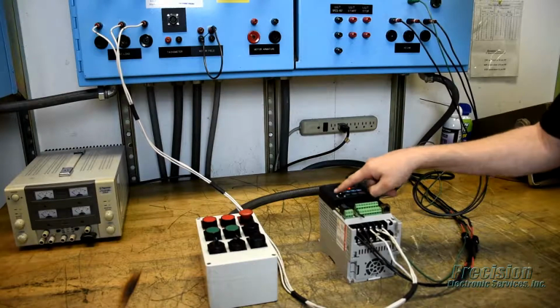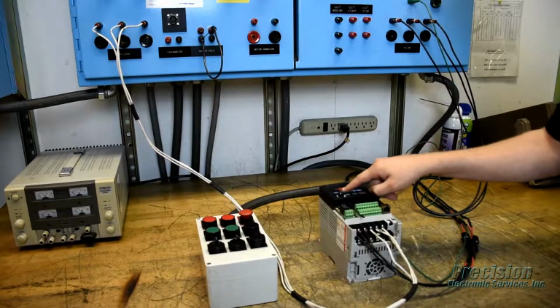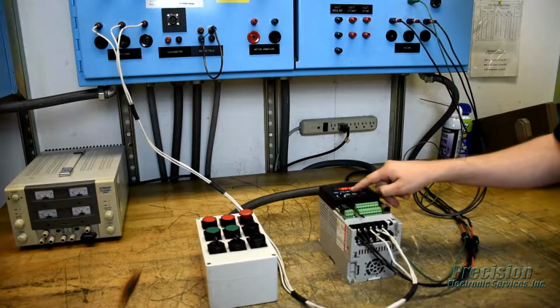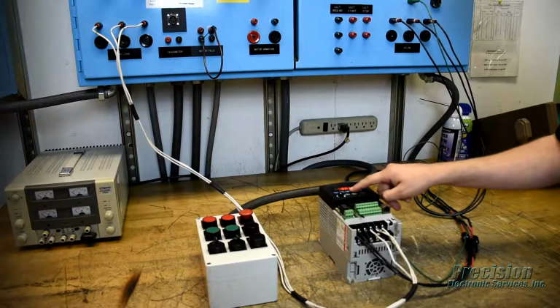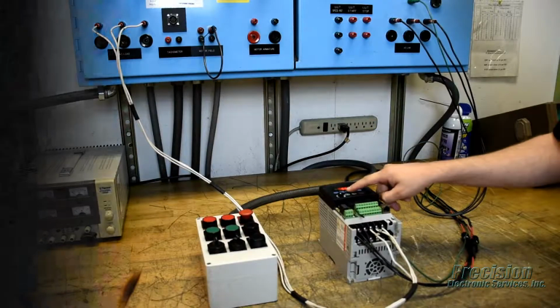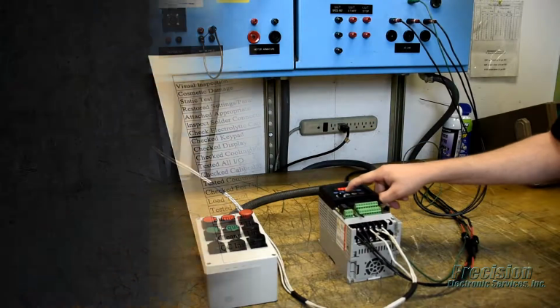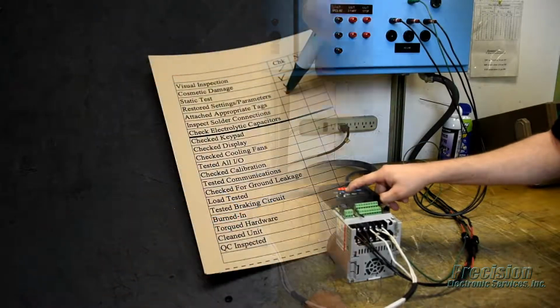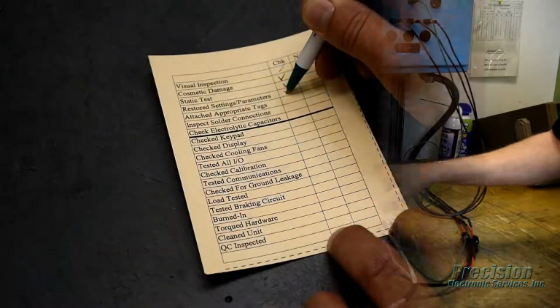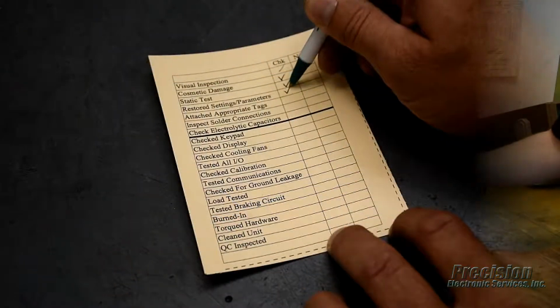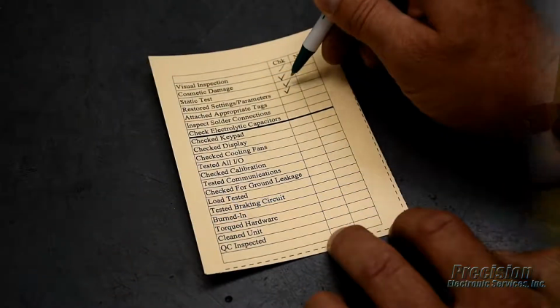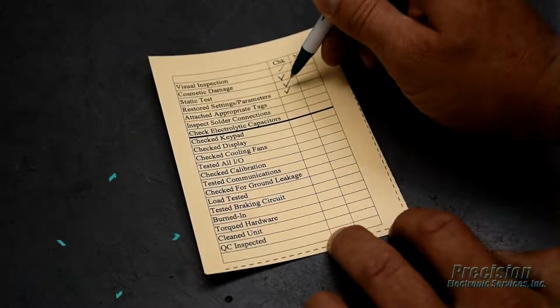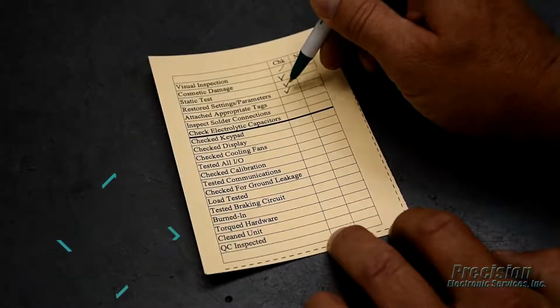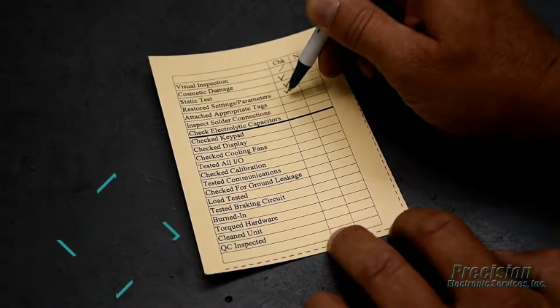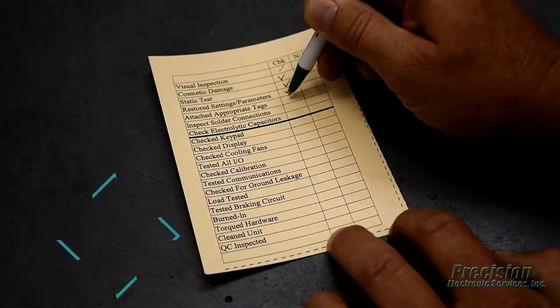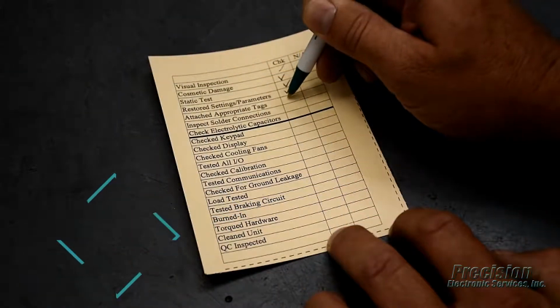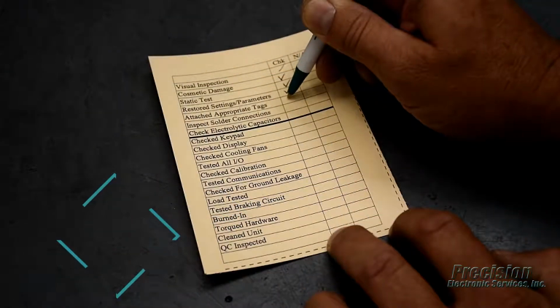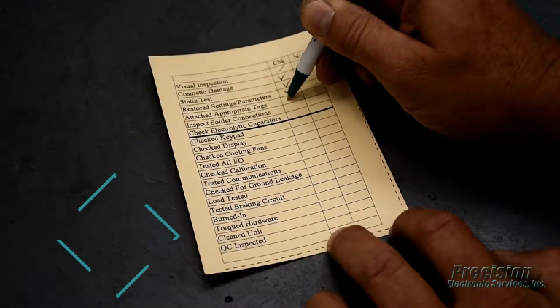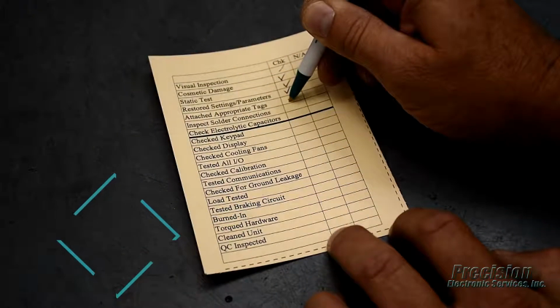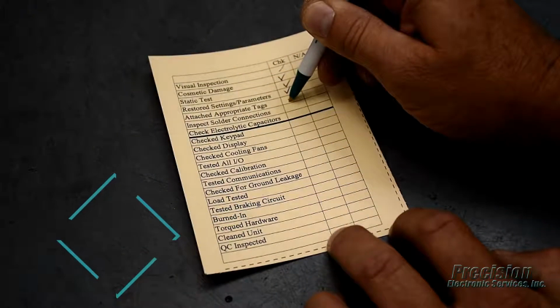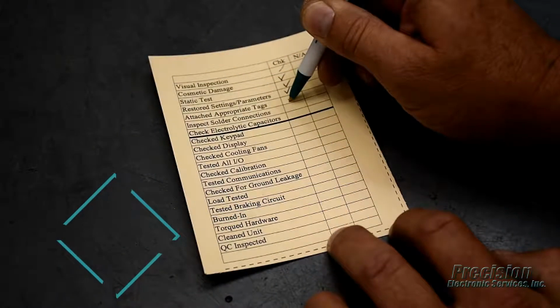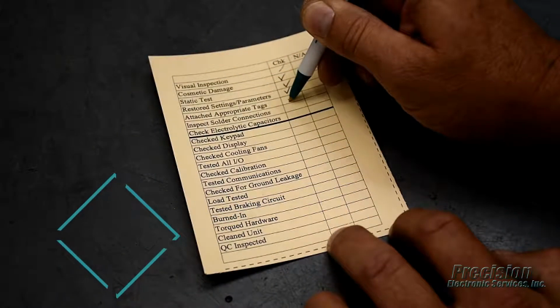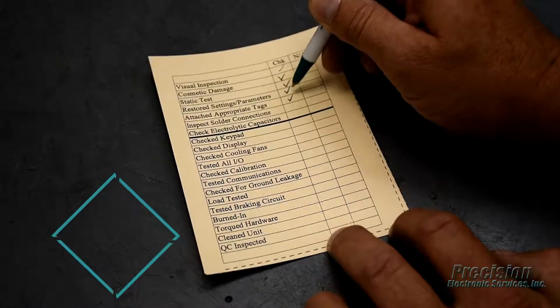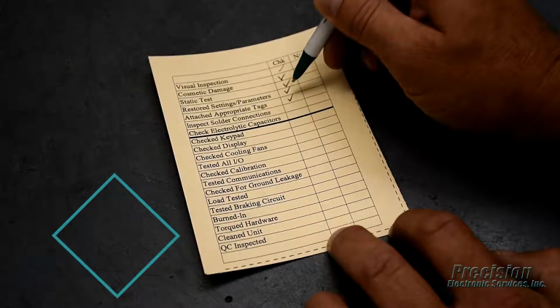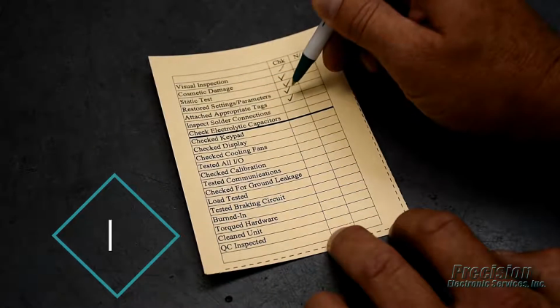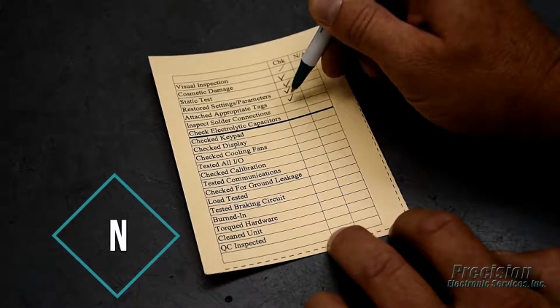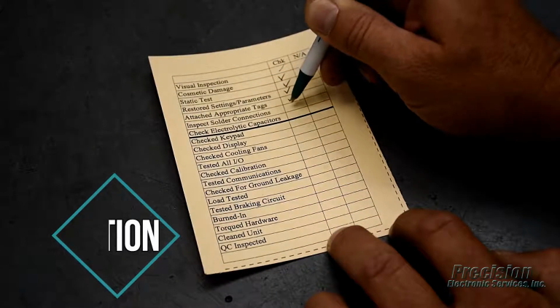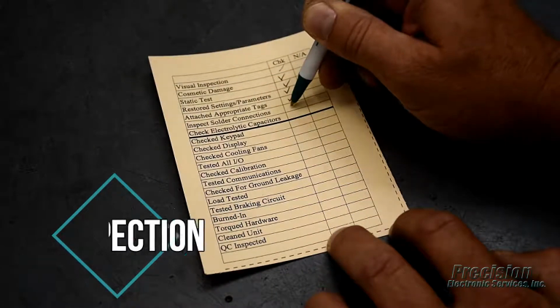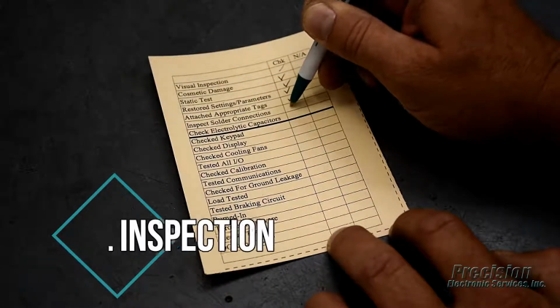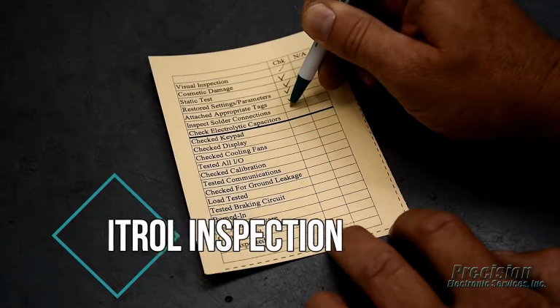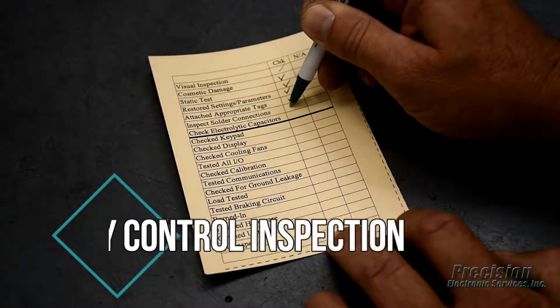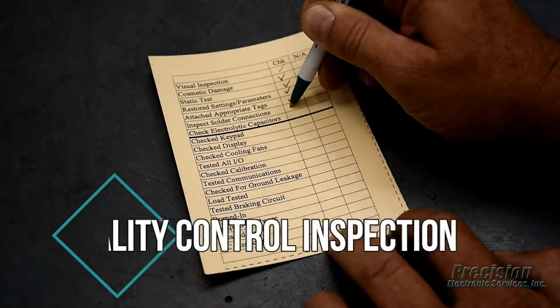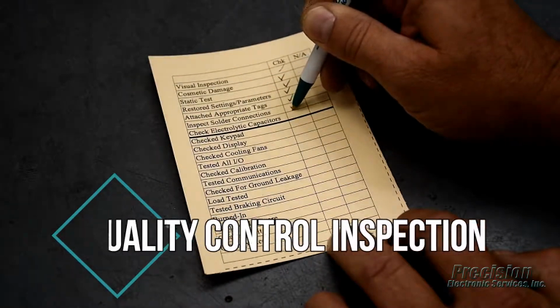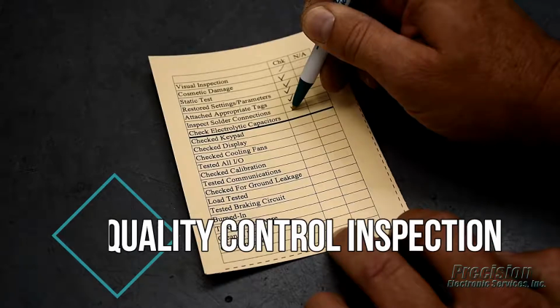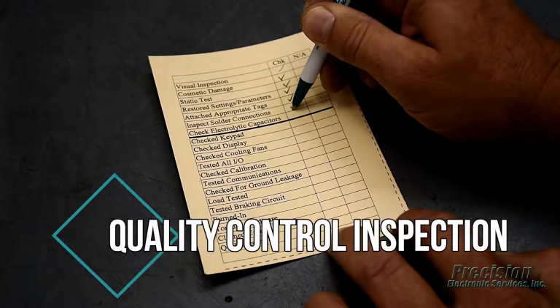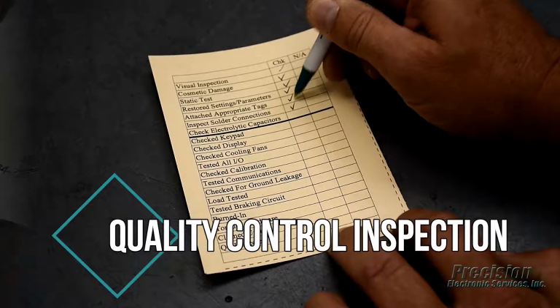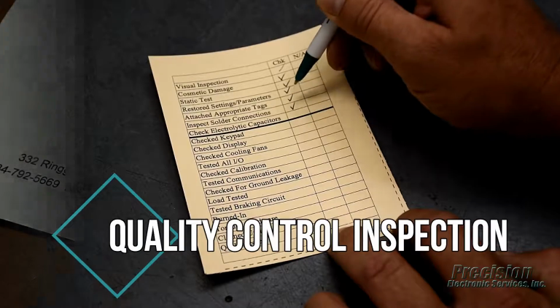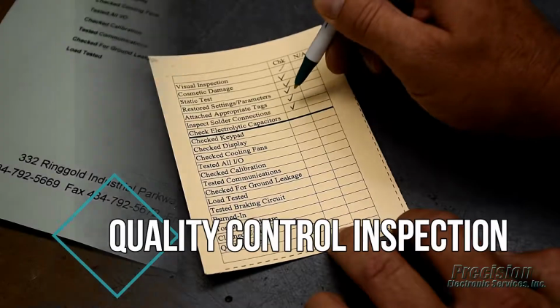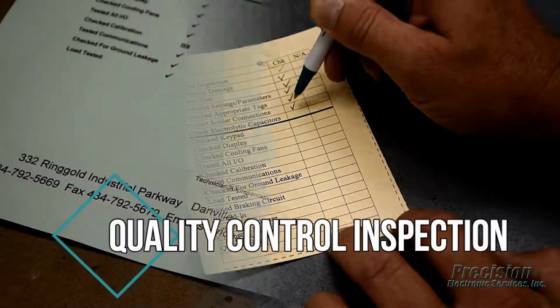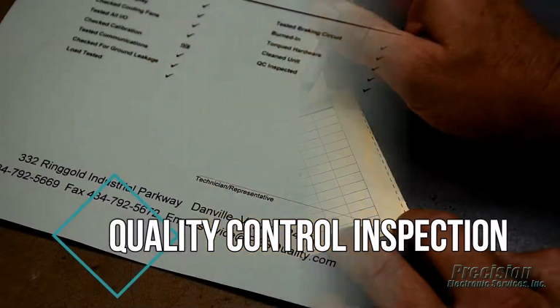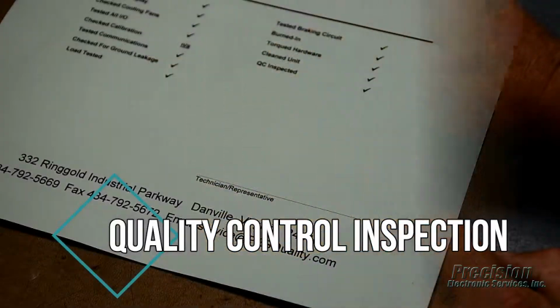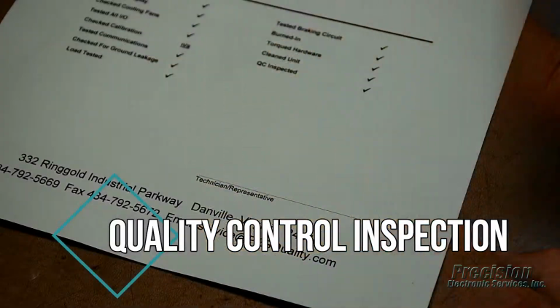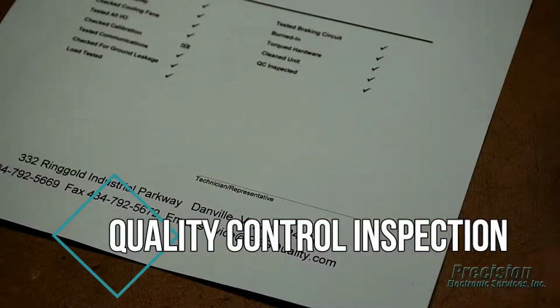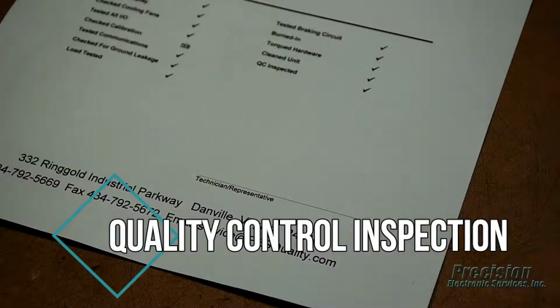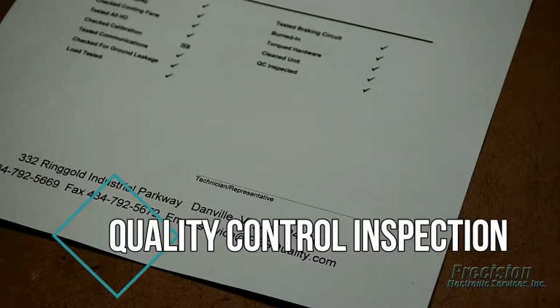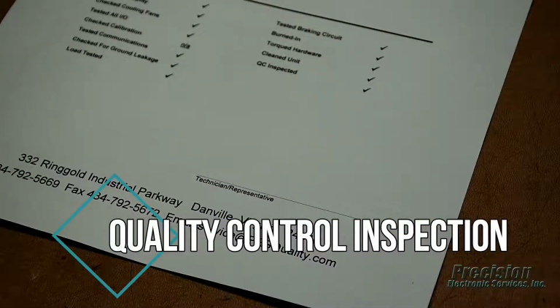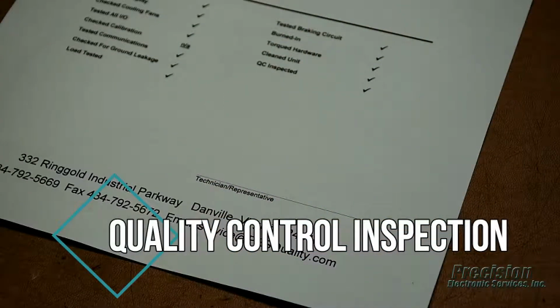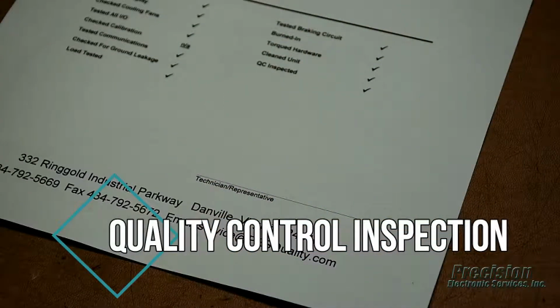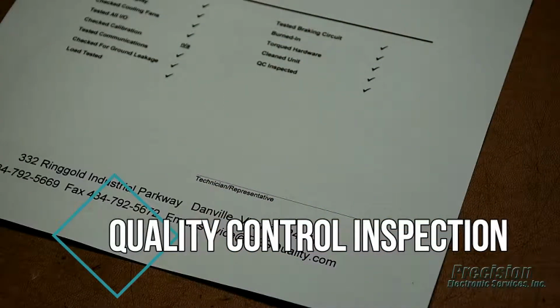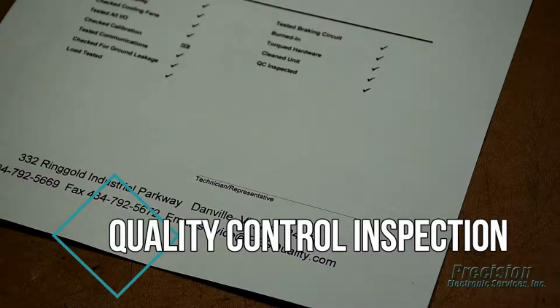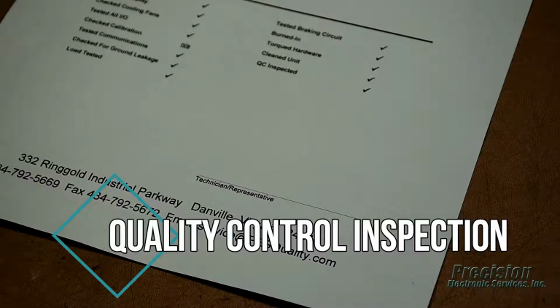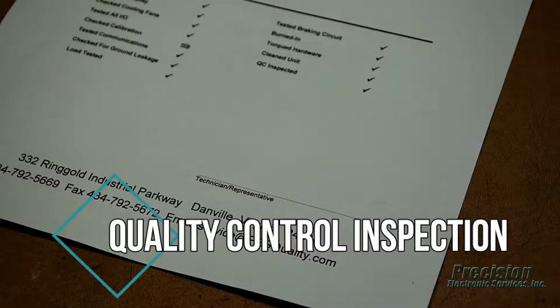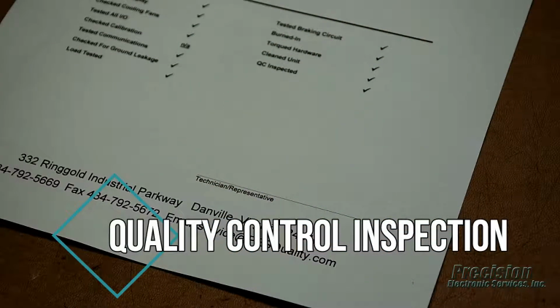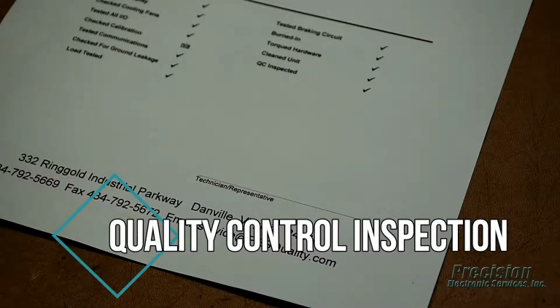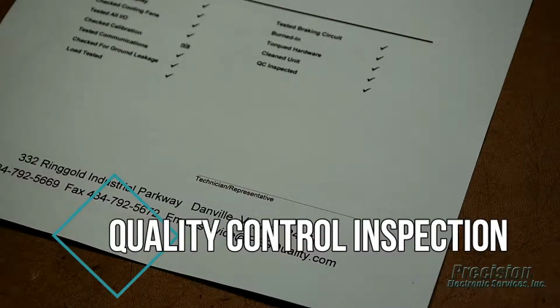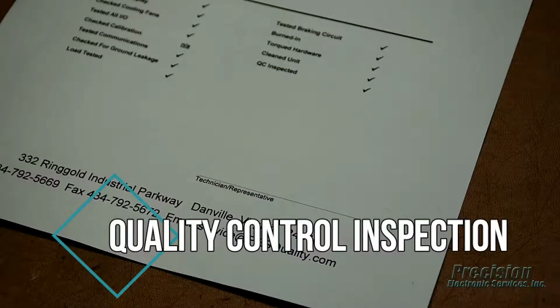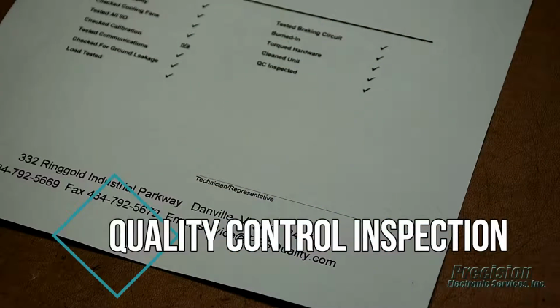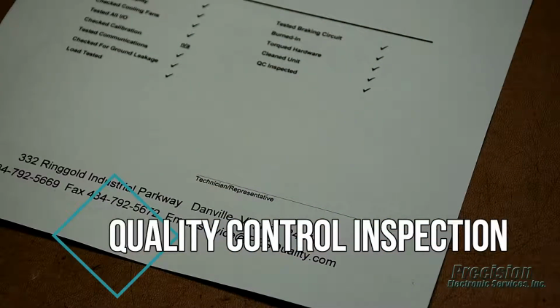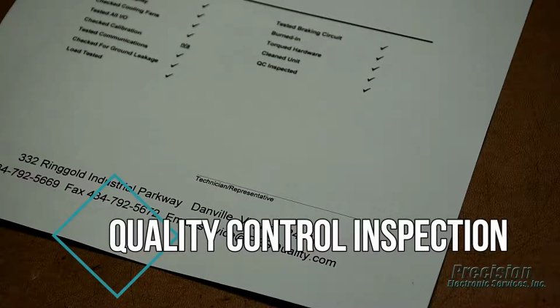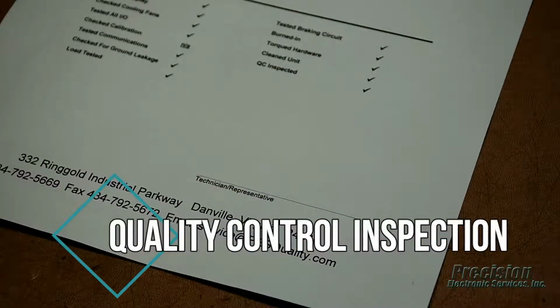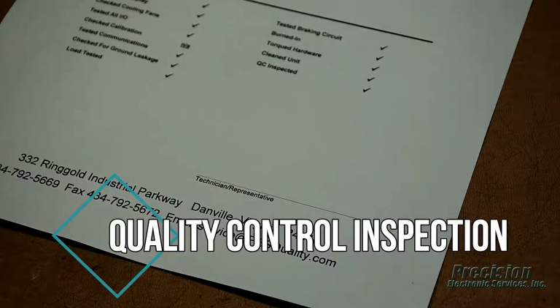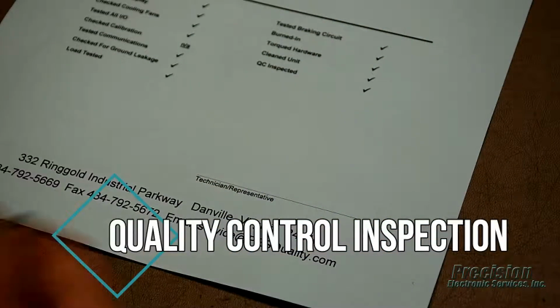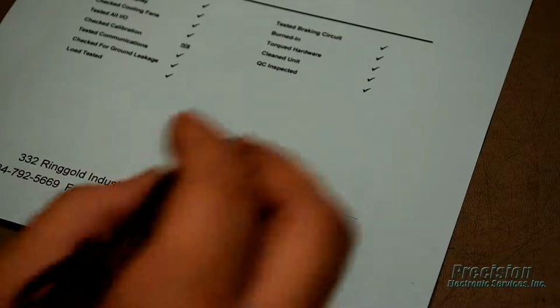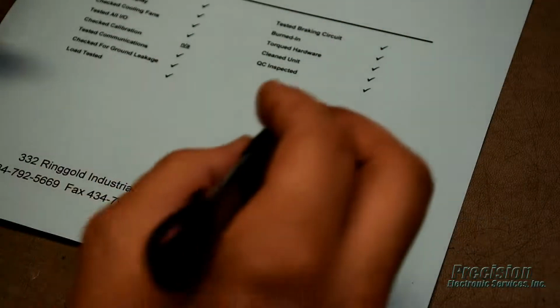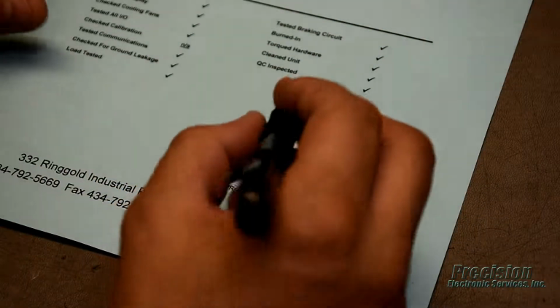Finally, the item undergoes a quality control inspection to ensure all relevant tests and procedures were performed as required before it is released for shipping.